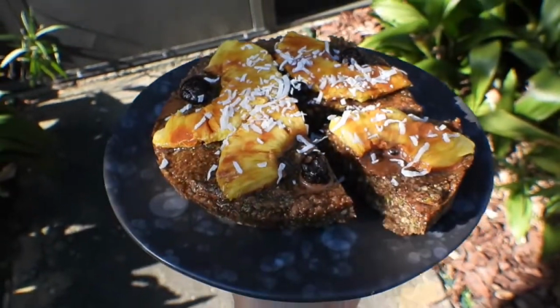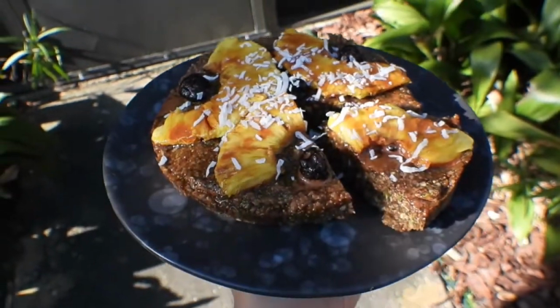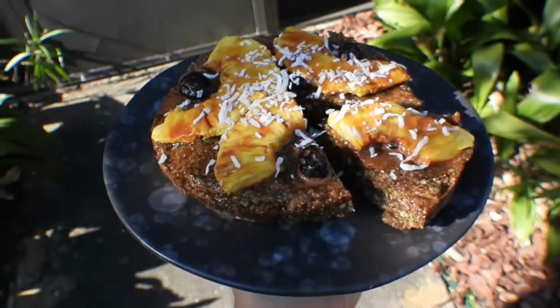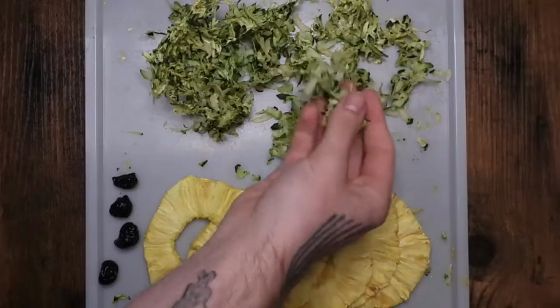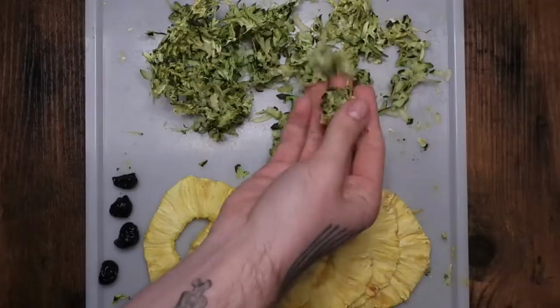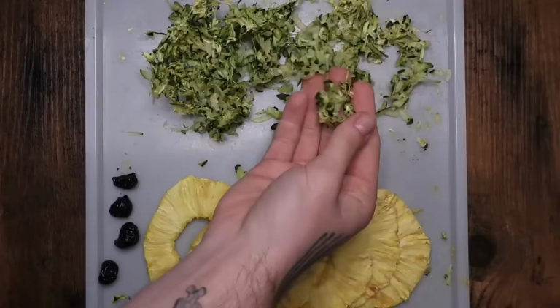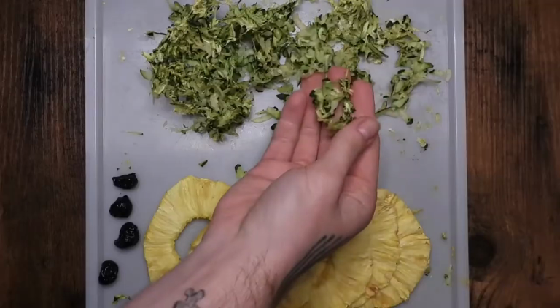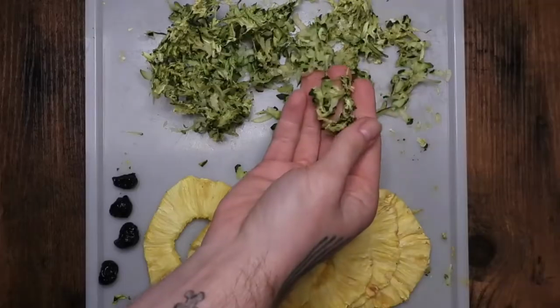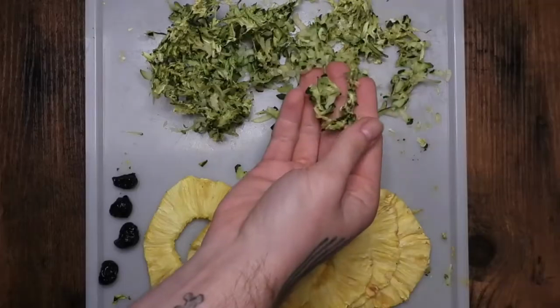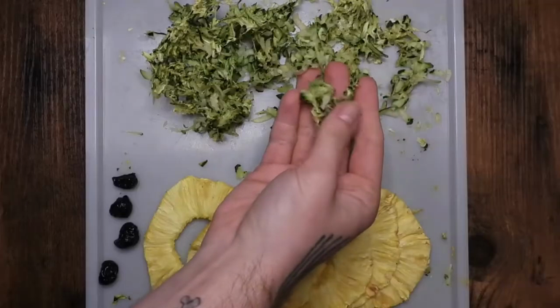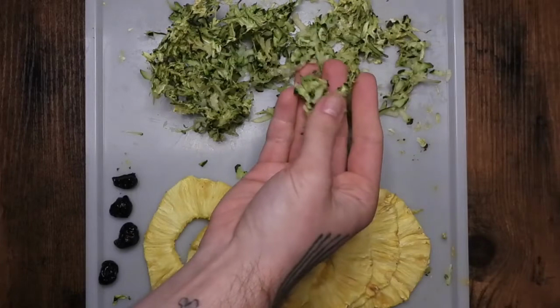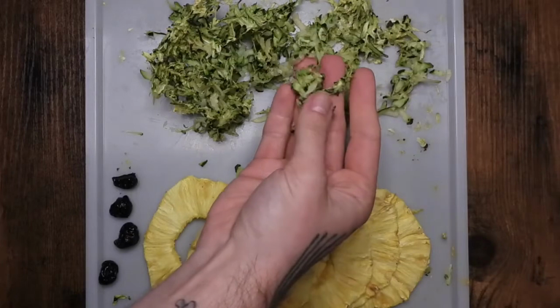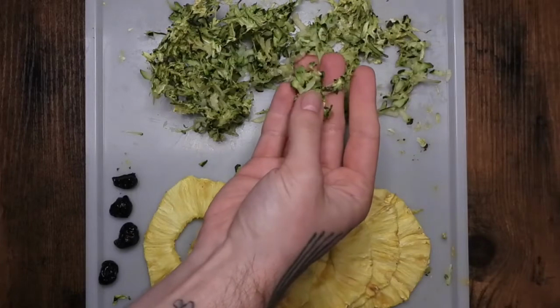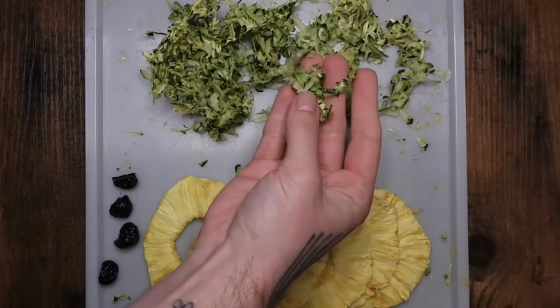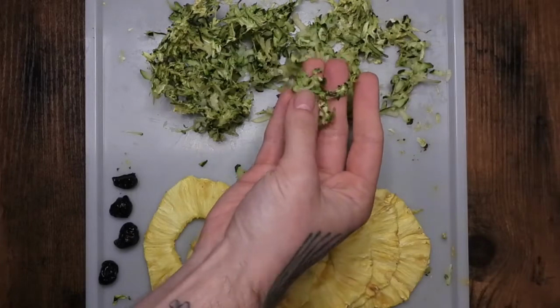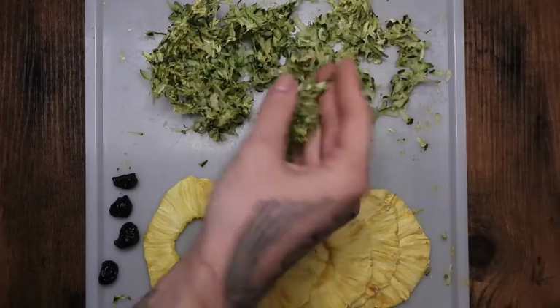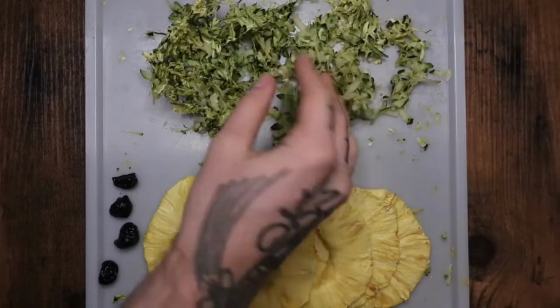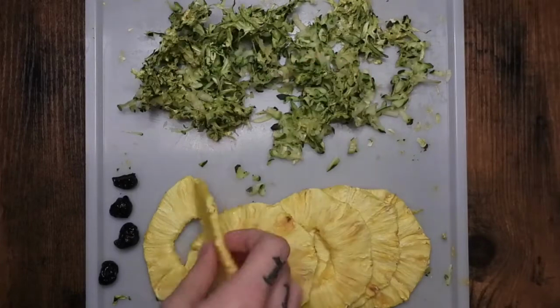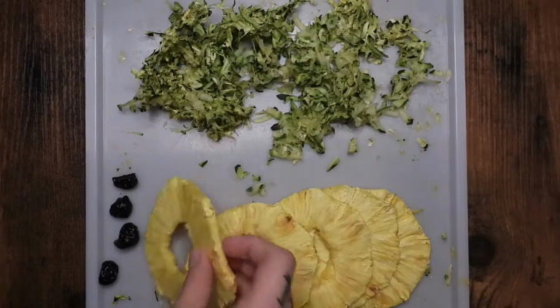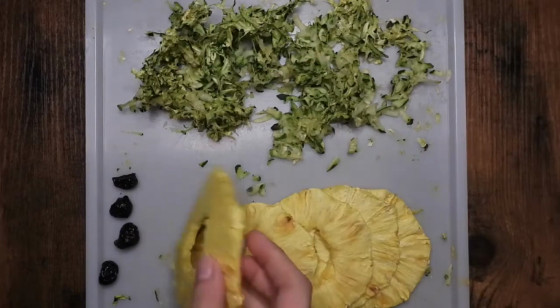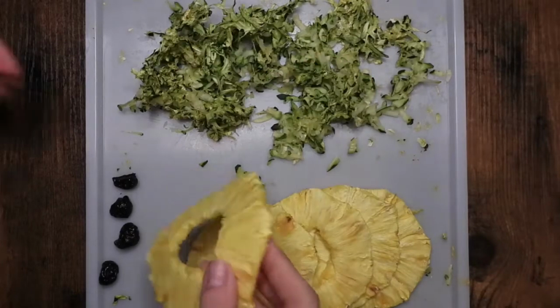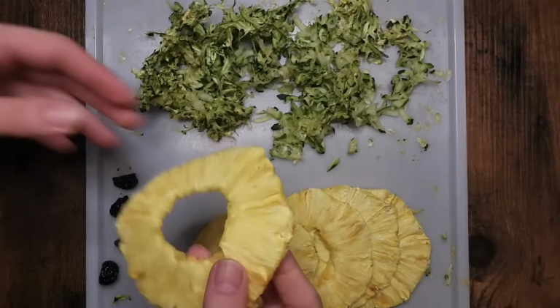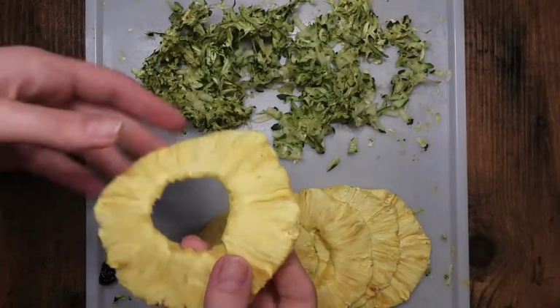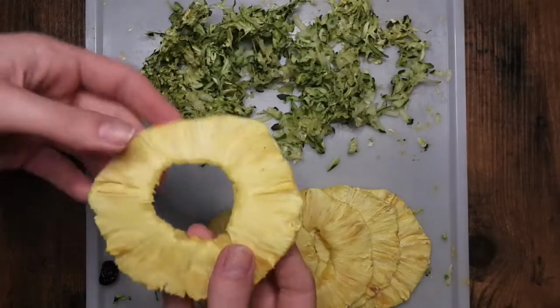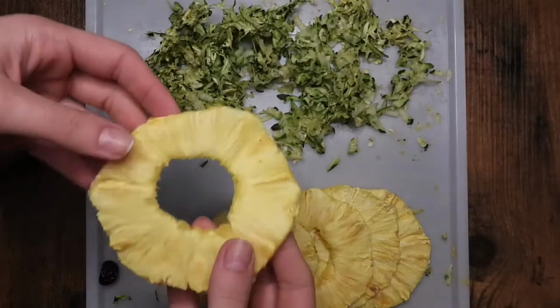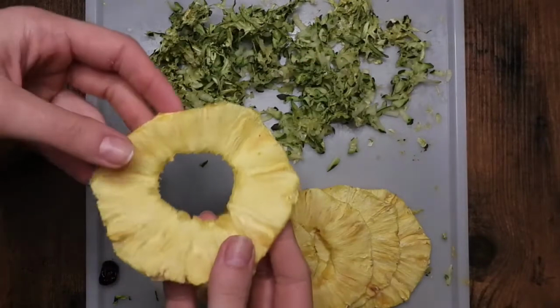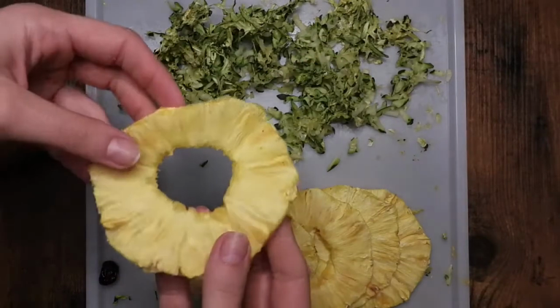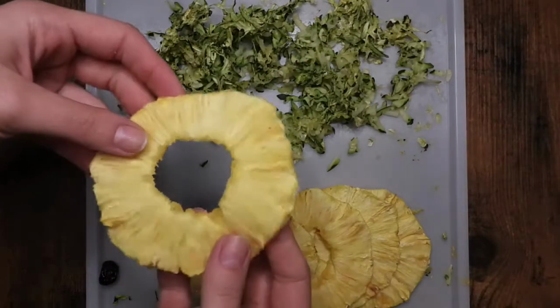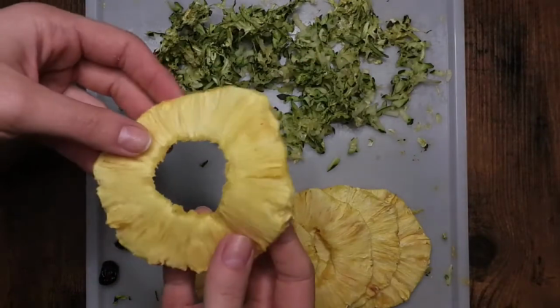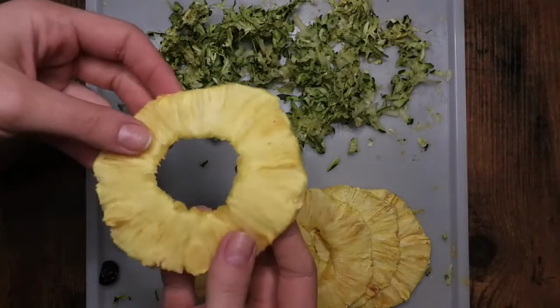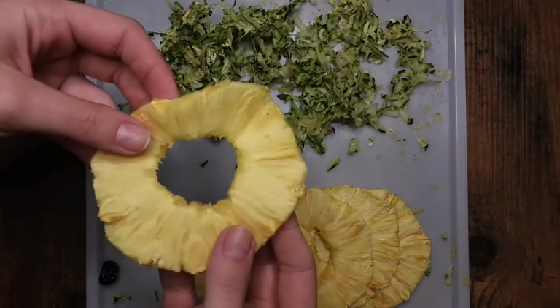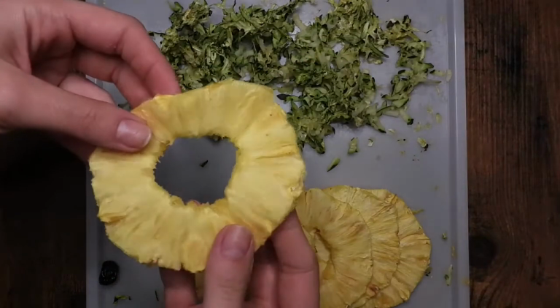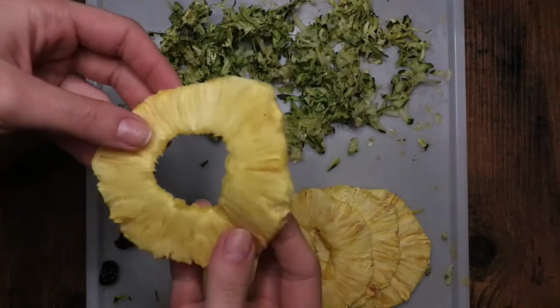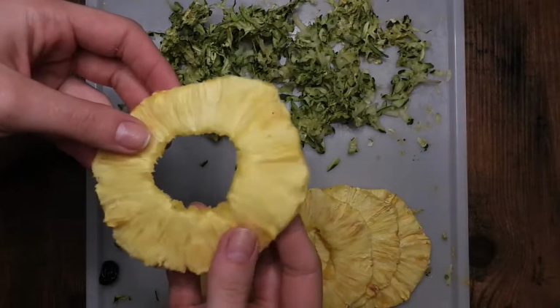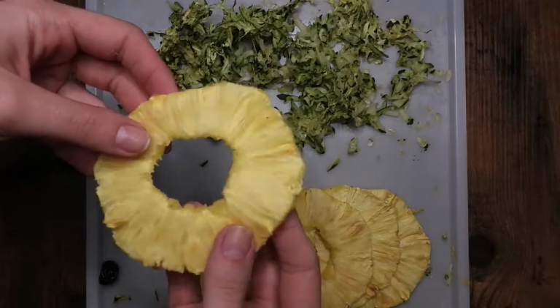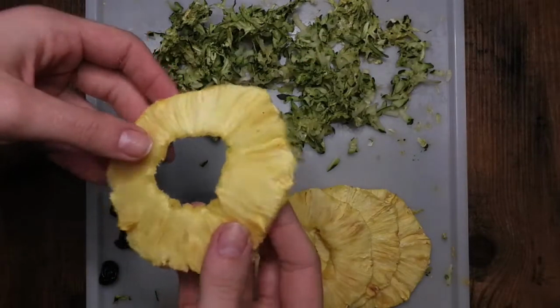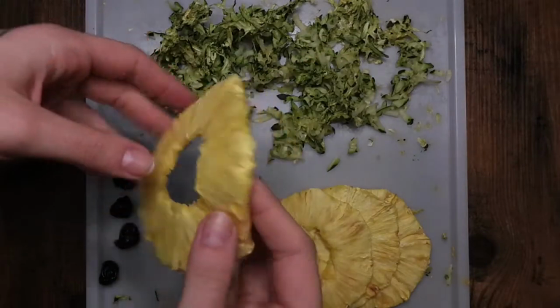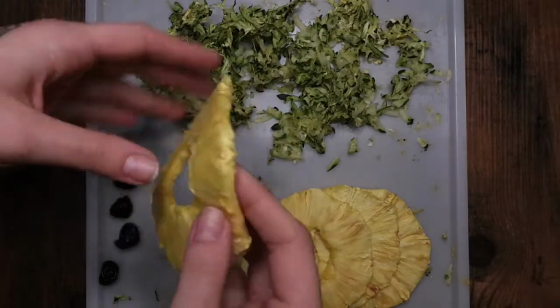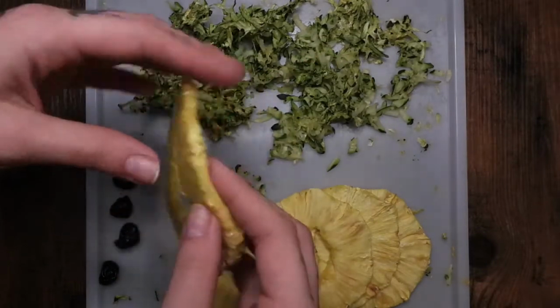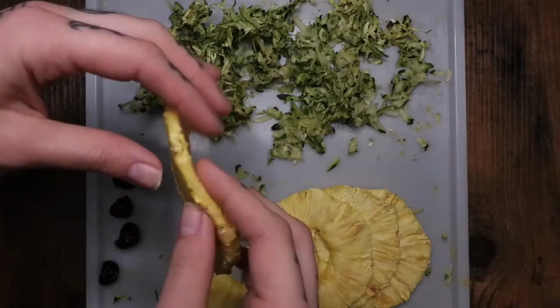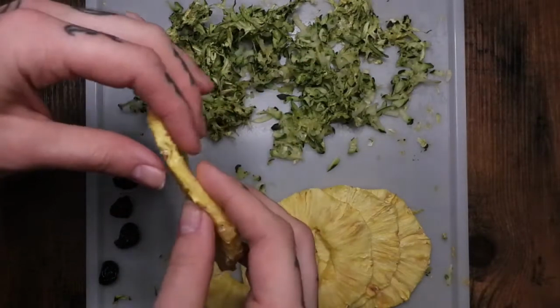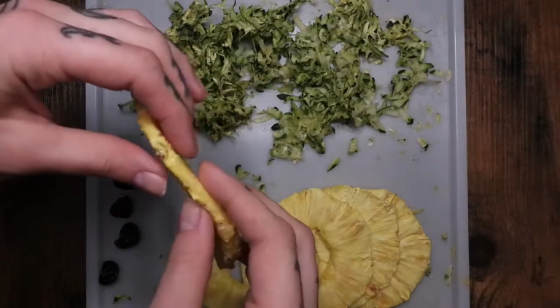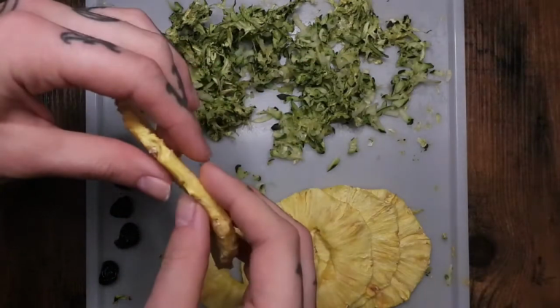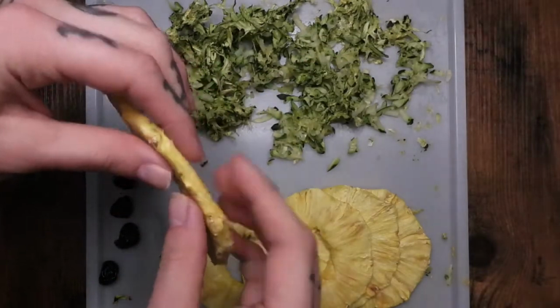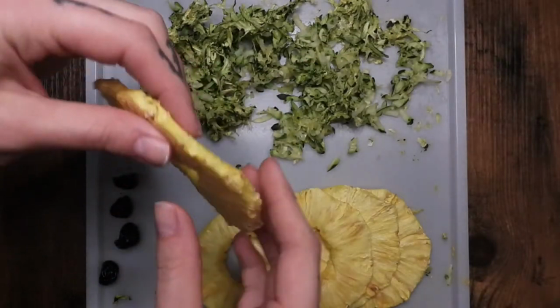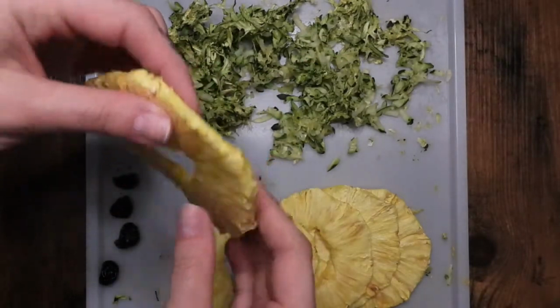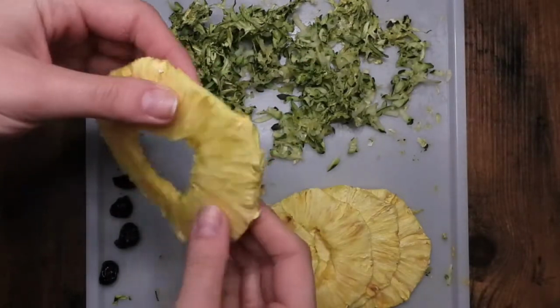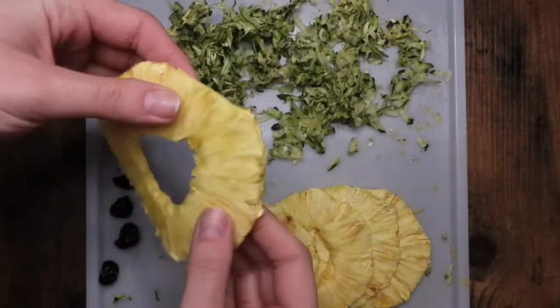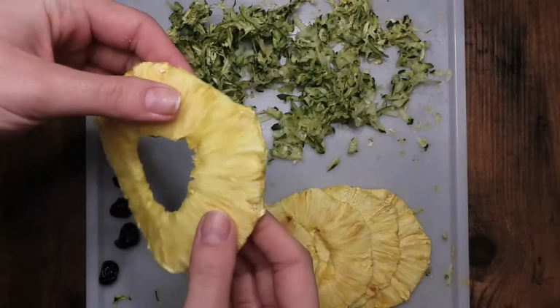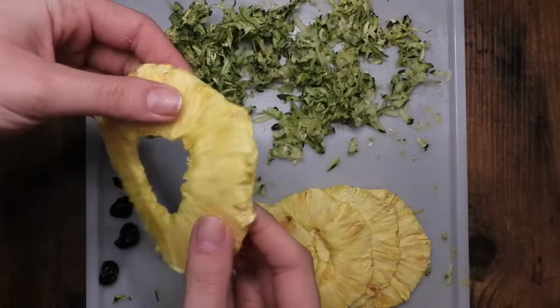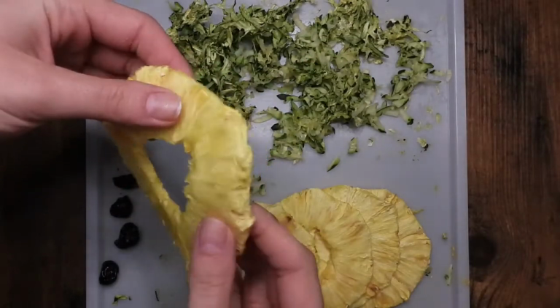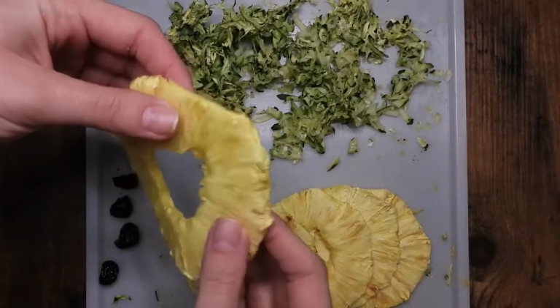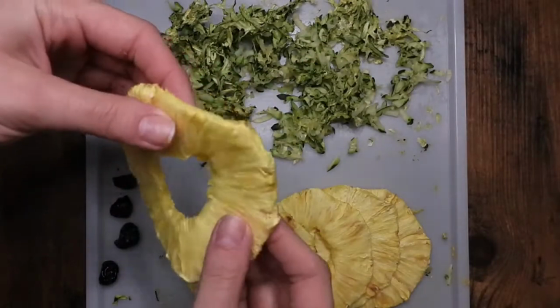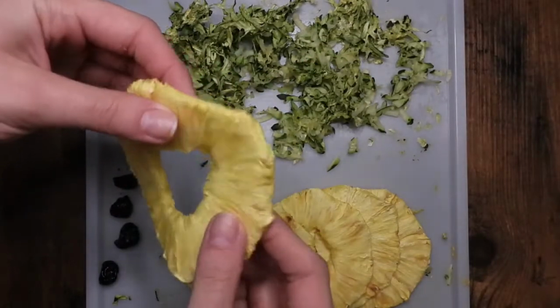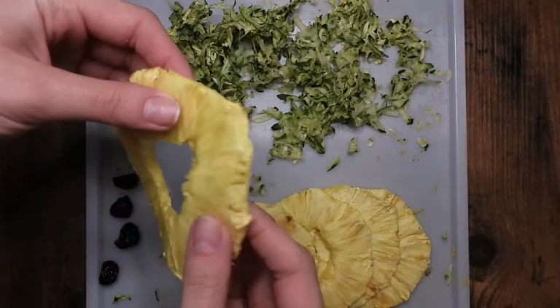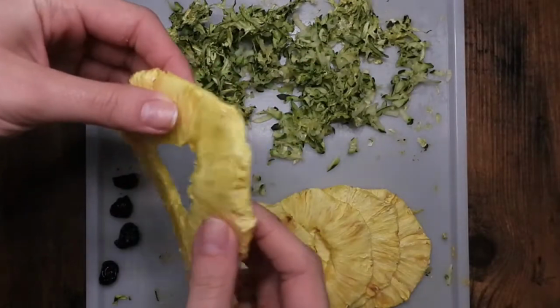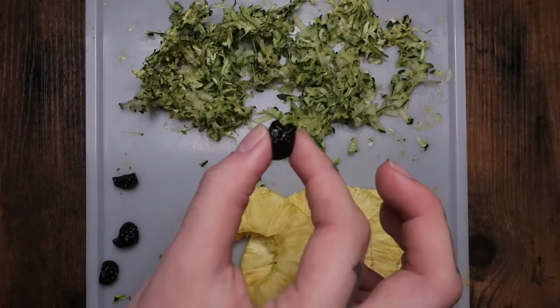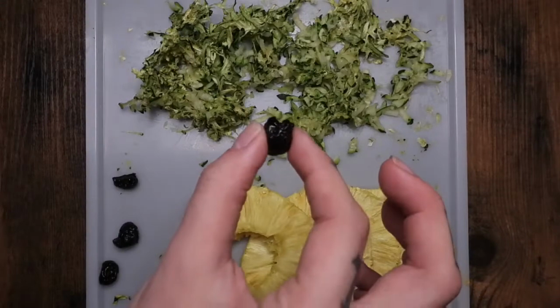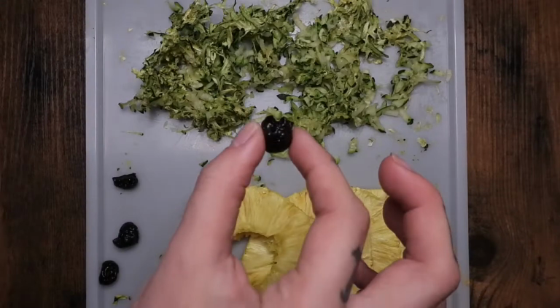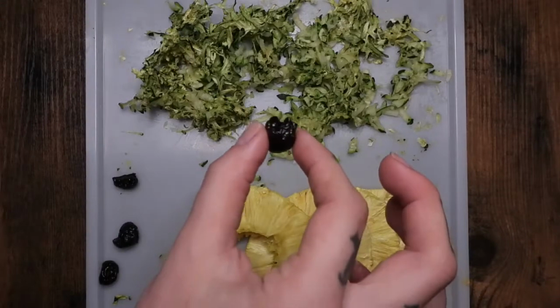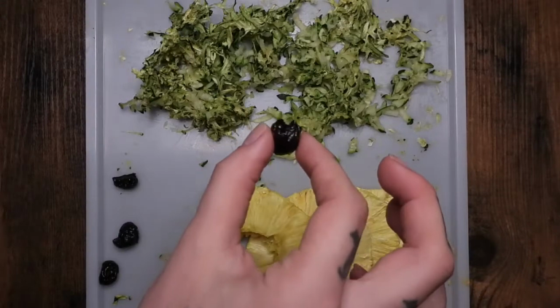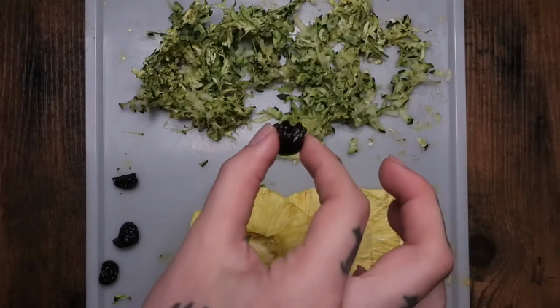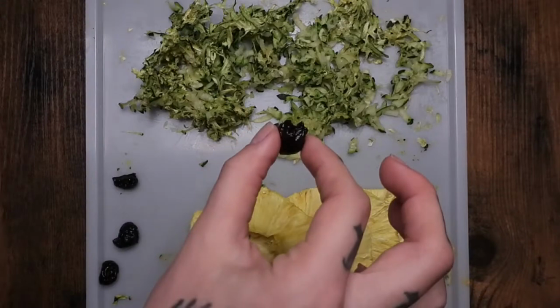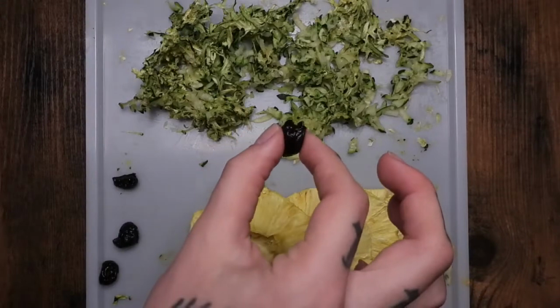To begin with, I dehydrated one zucchini, a couple rings of fresh pineapple, and some cherries for about eight hours.